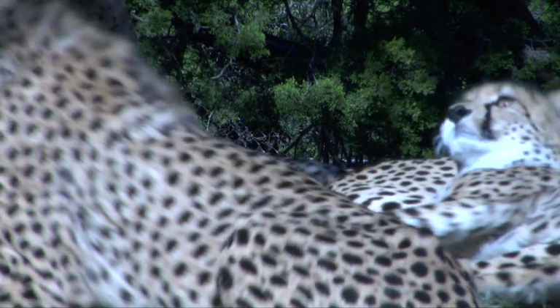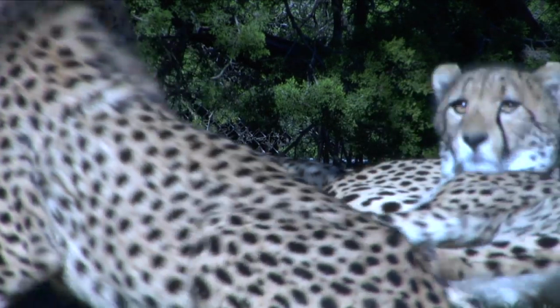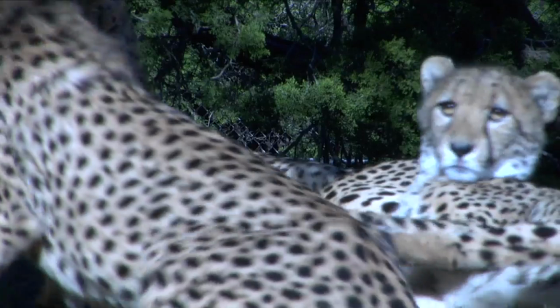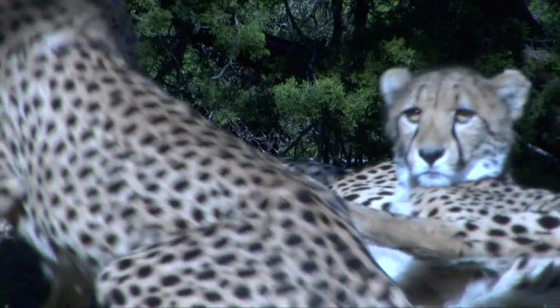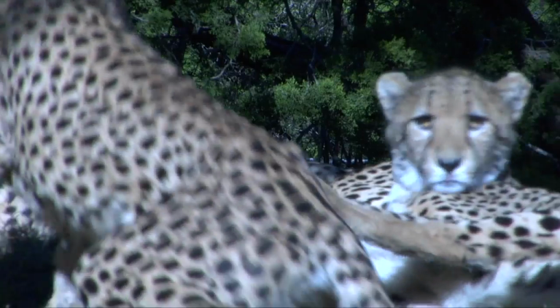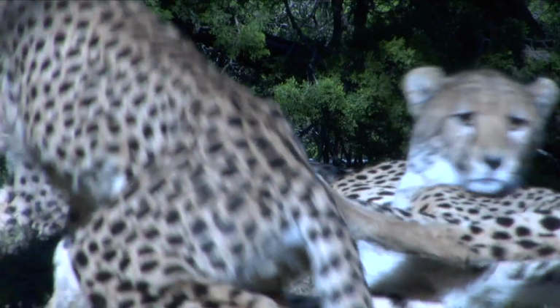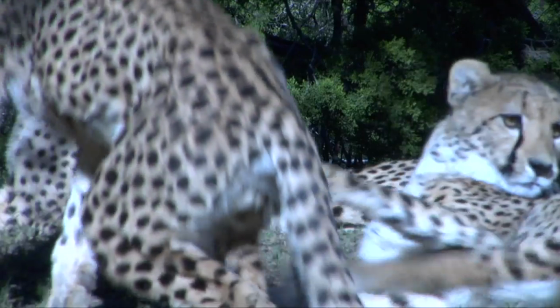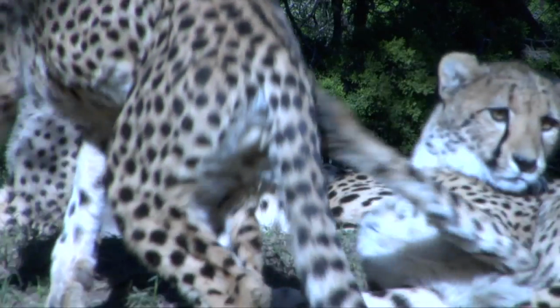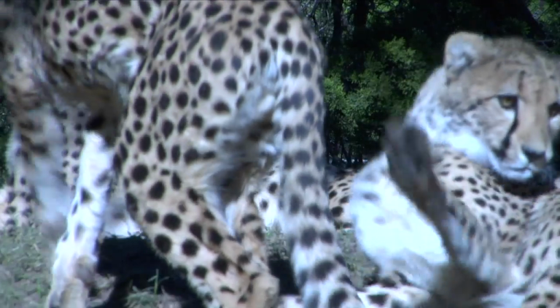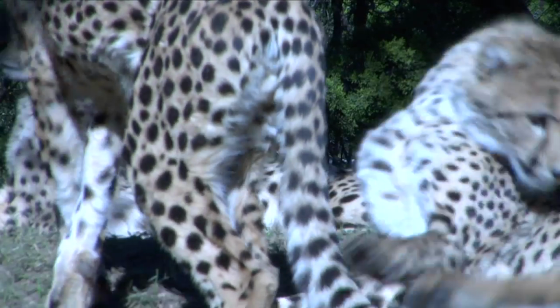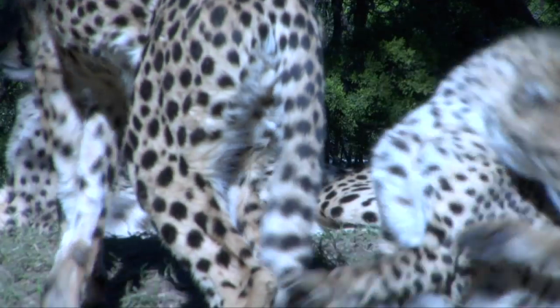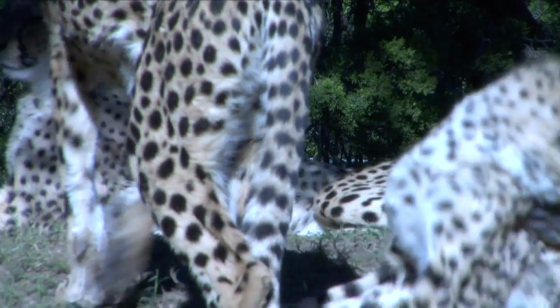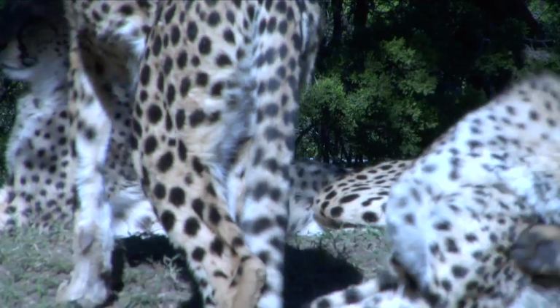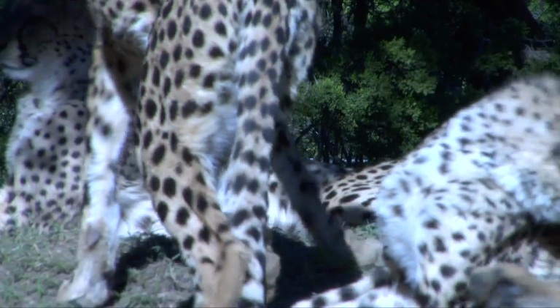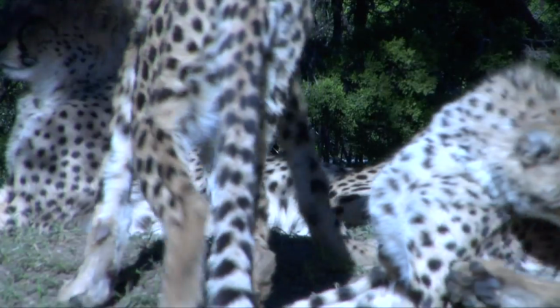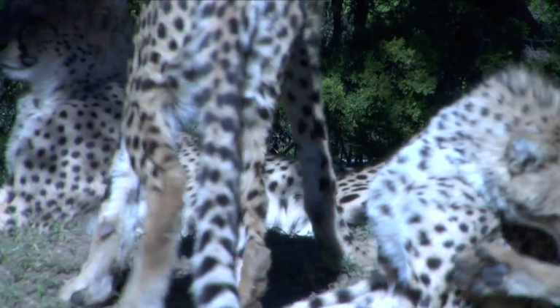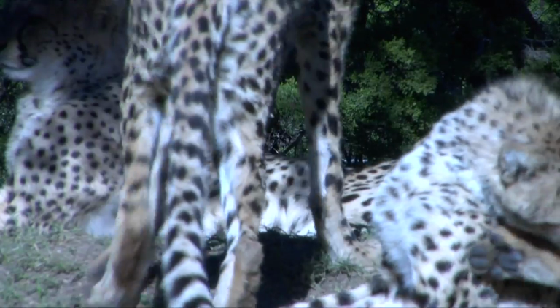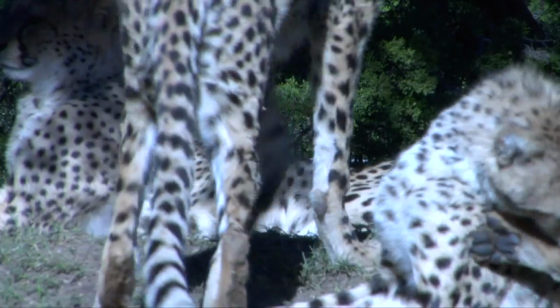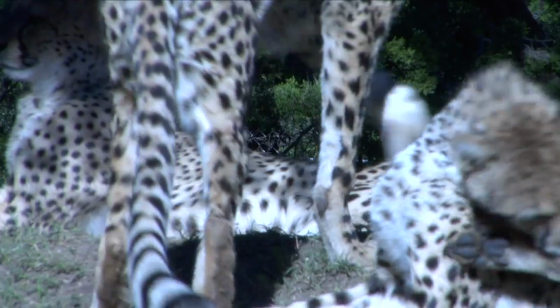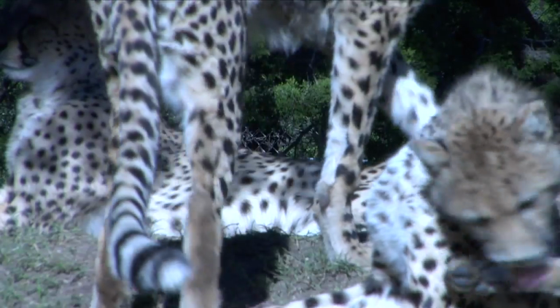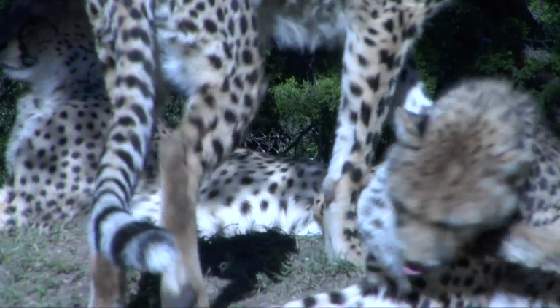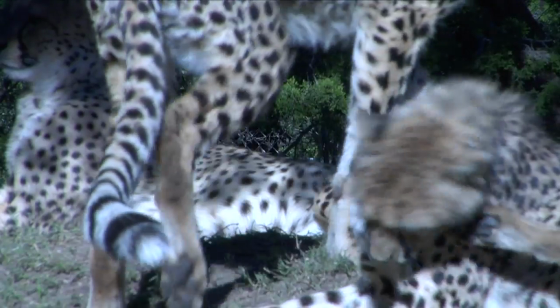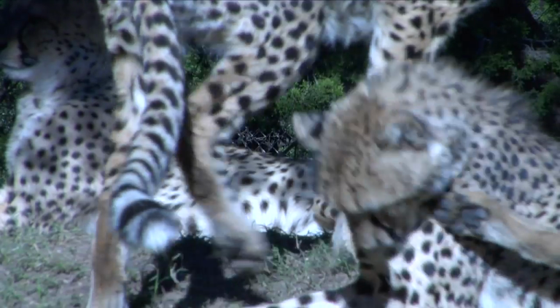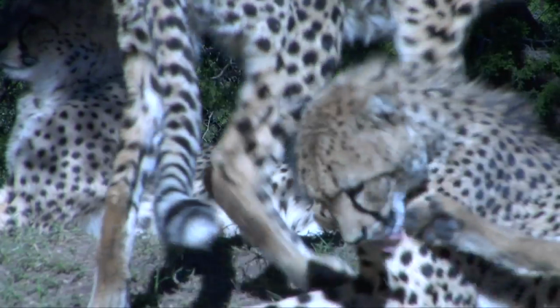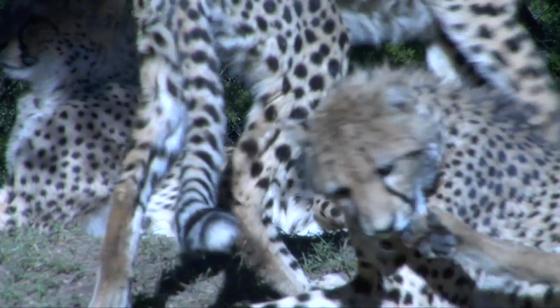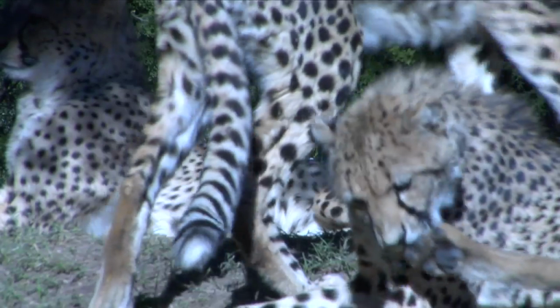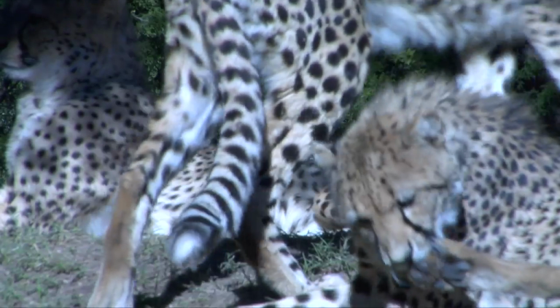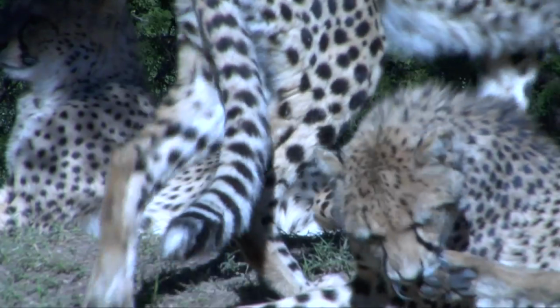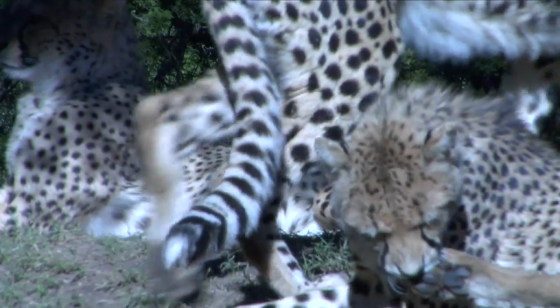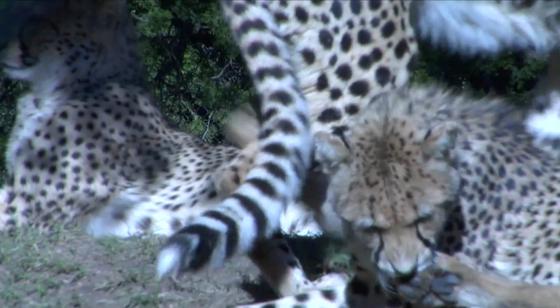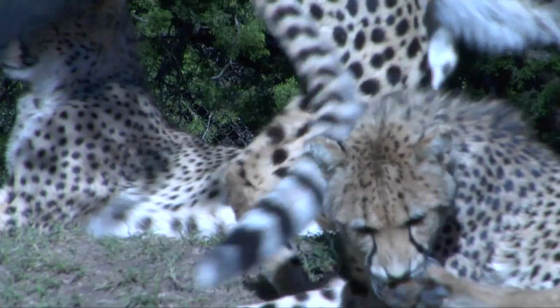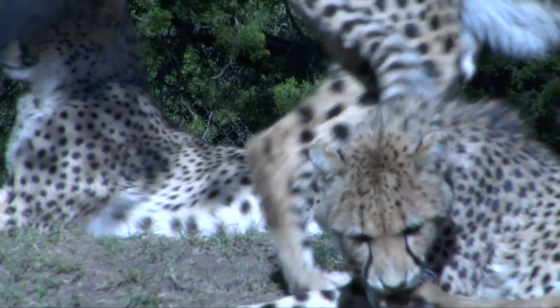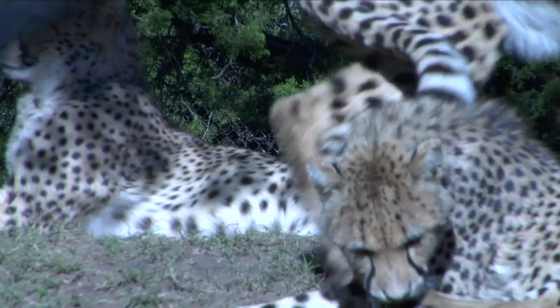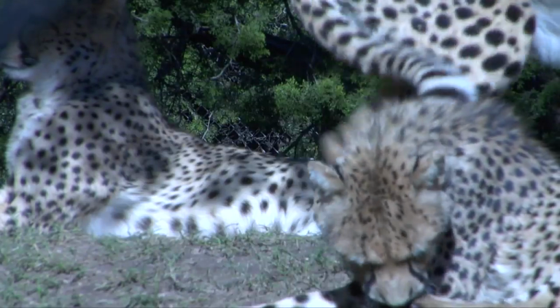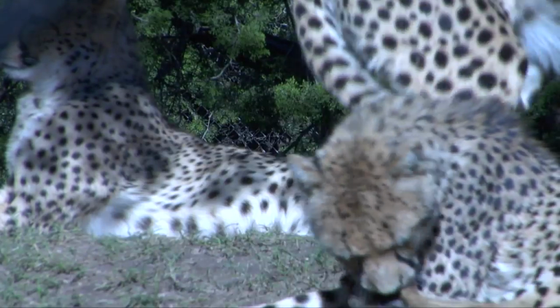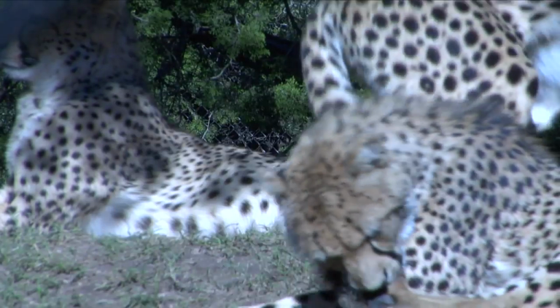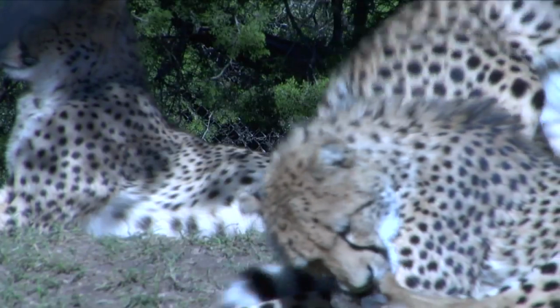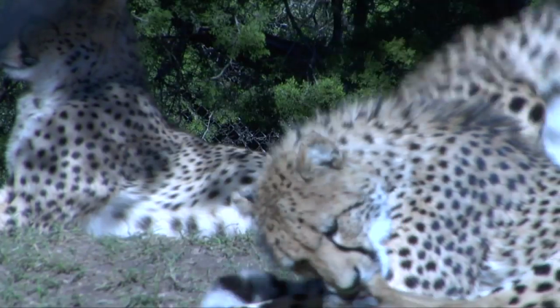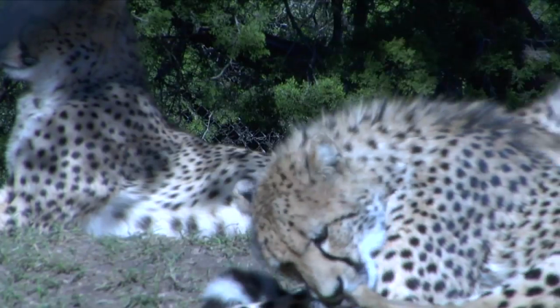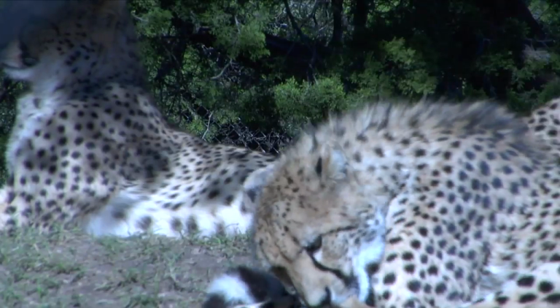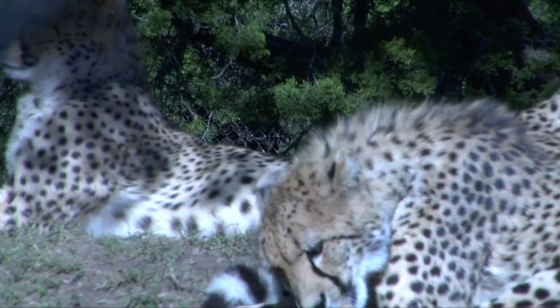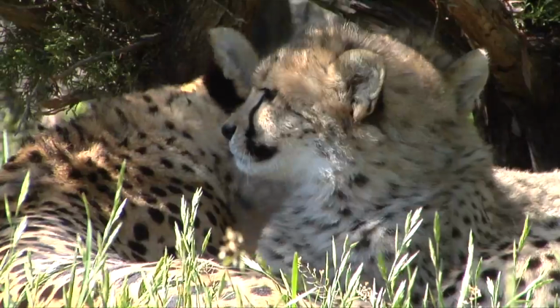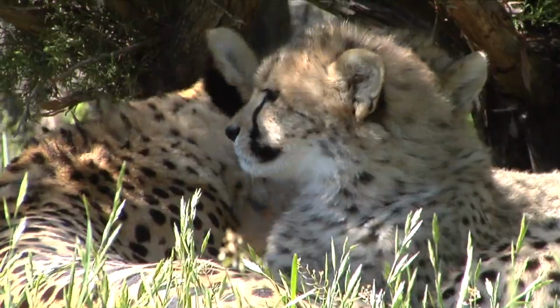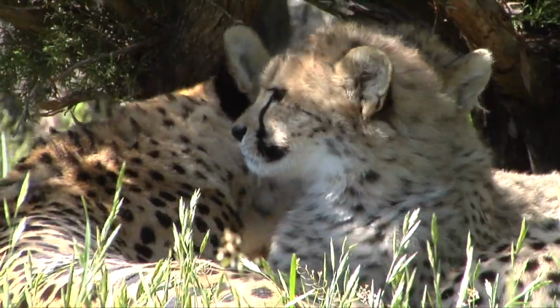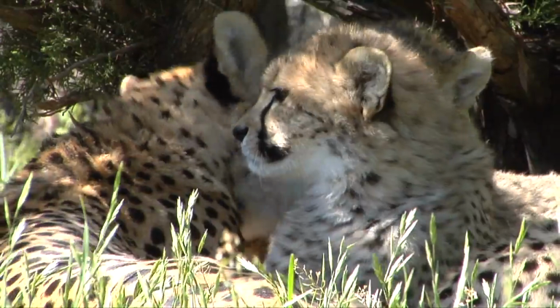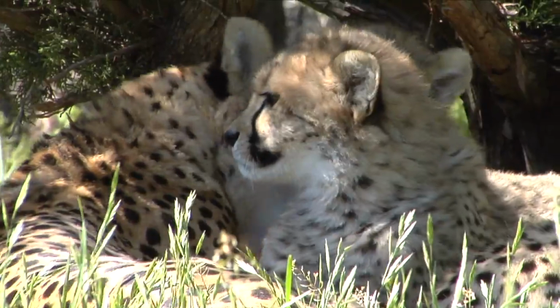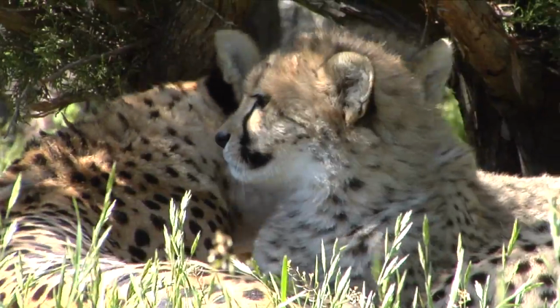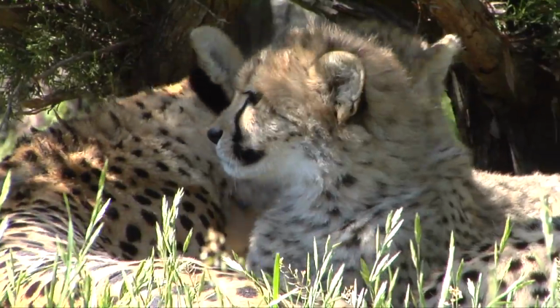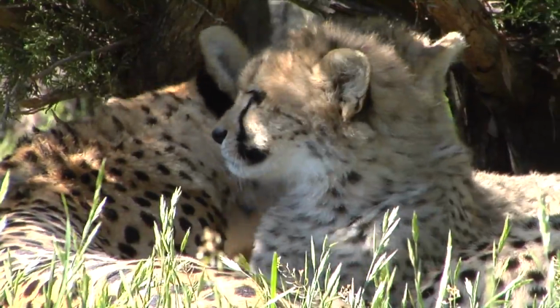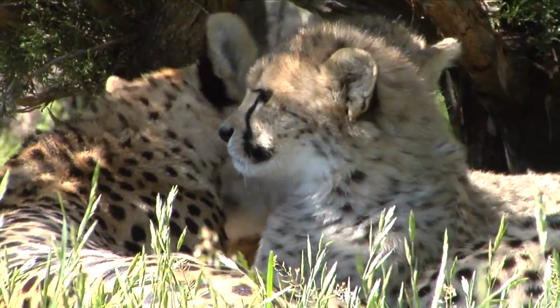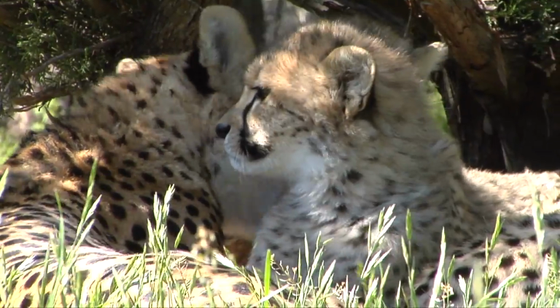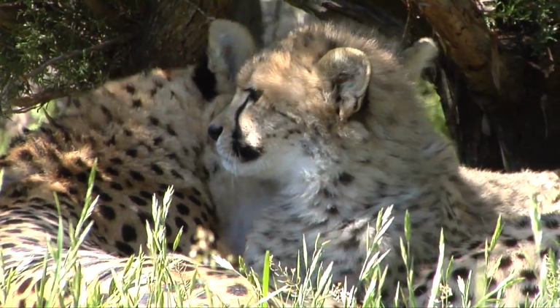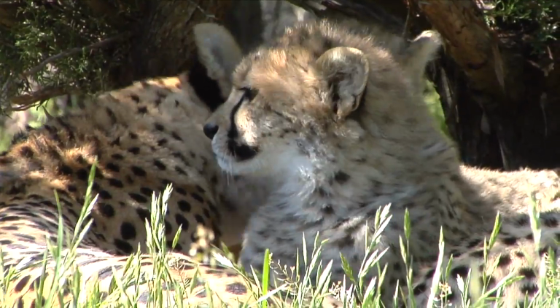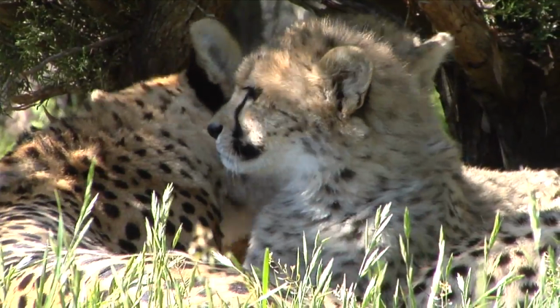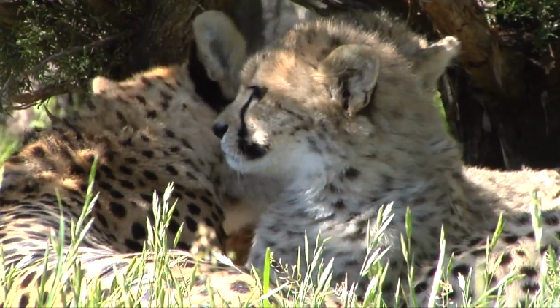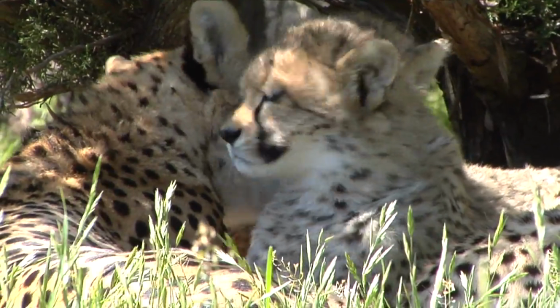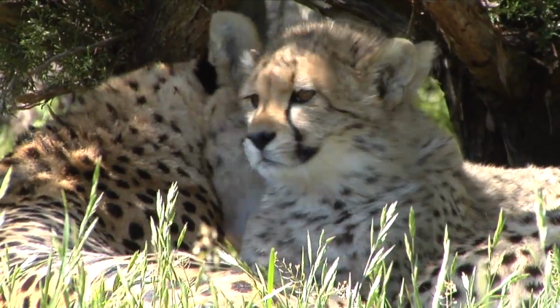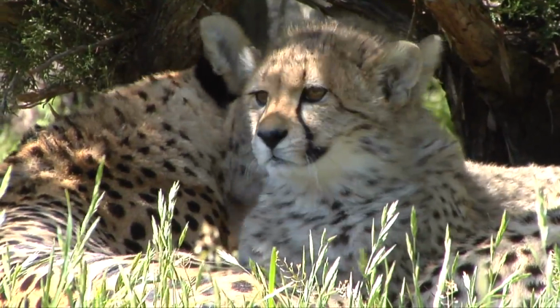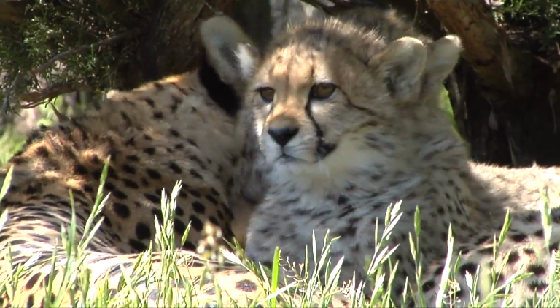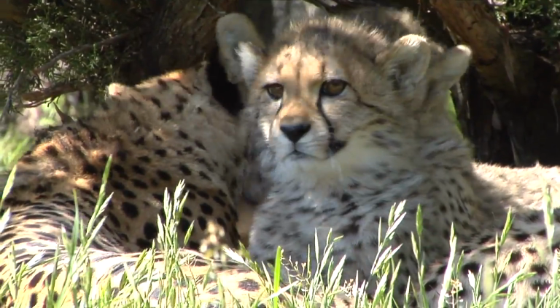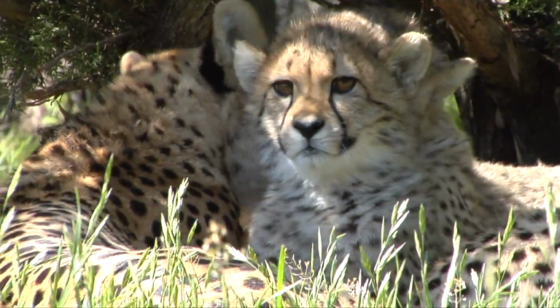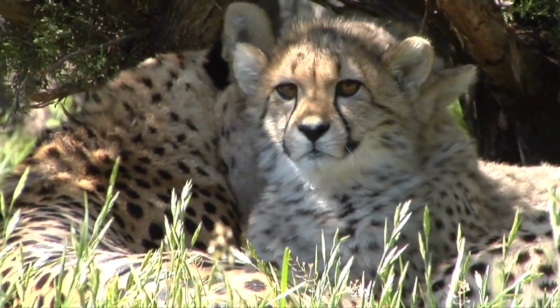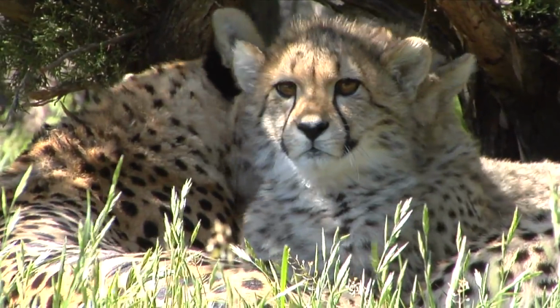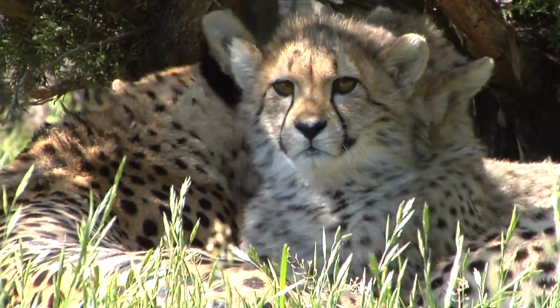A cheetah's tail length is 60% of their entire body and is the heaviest of all the cat species.